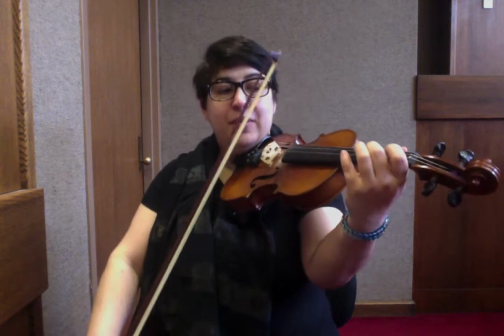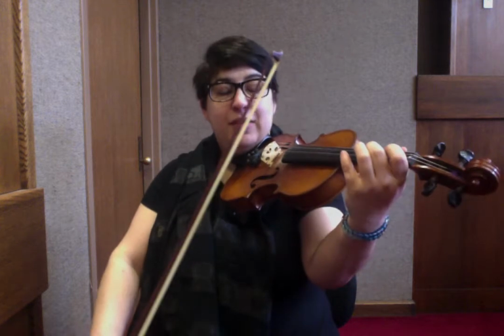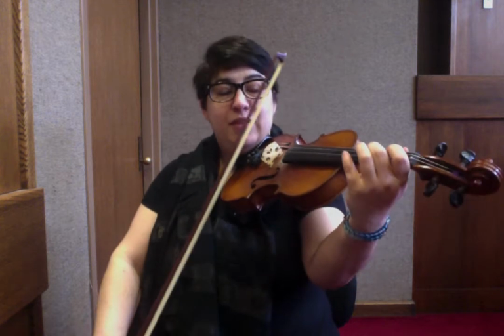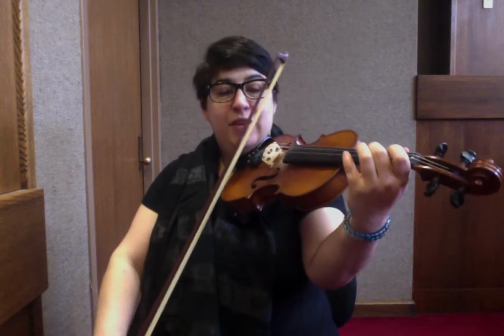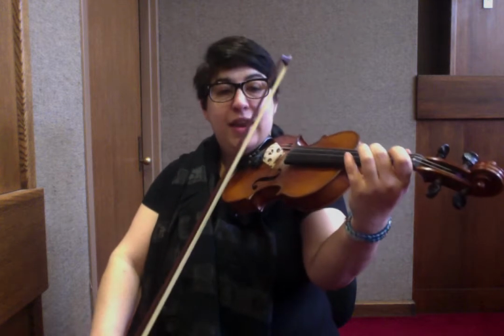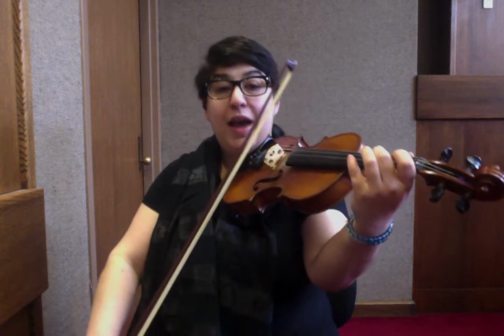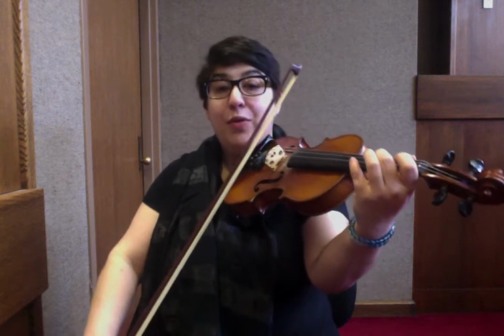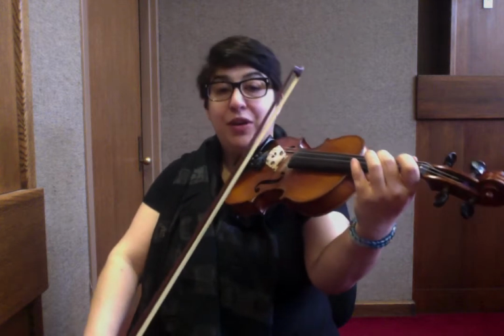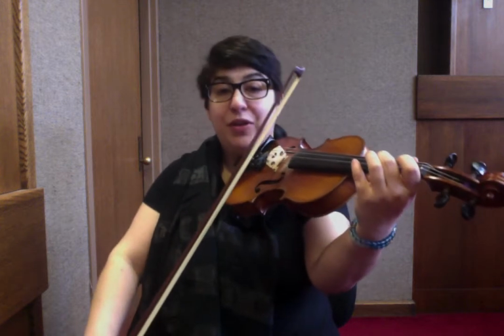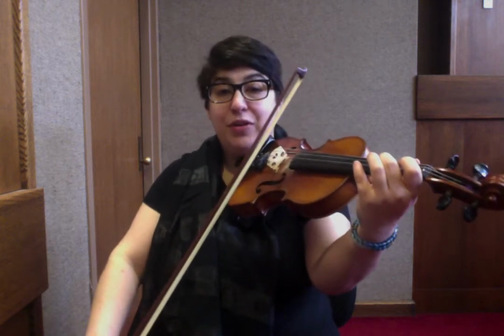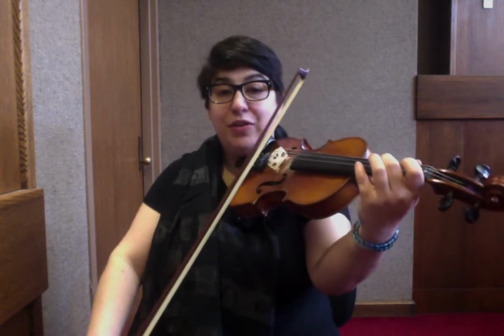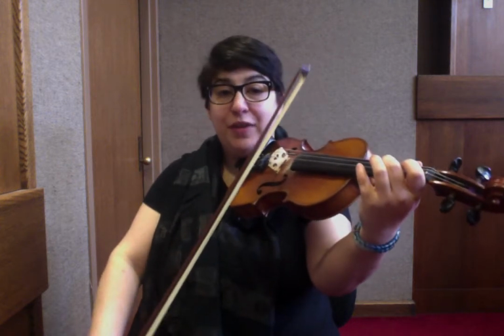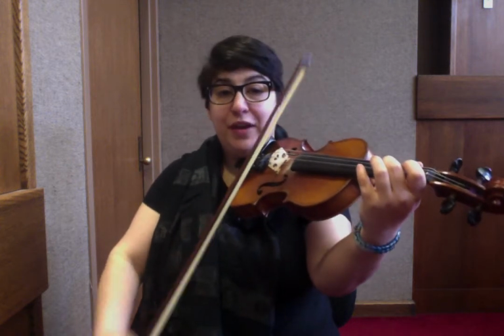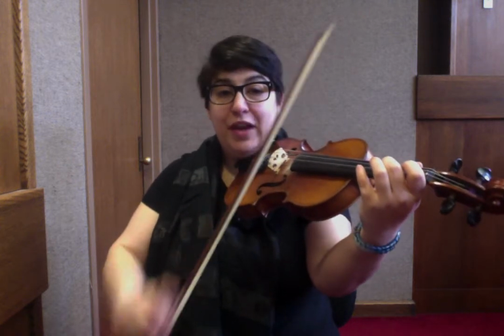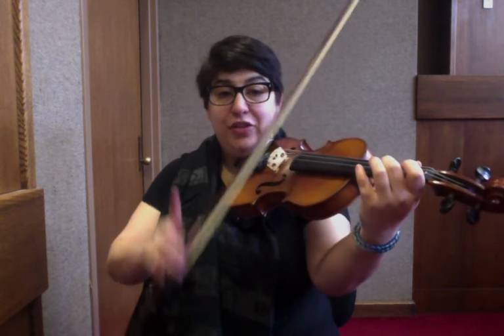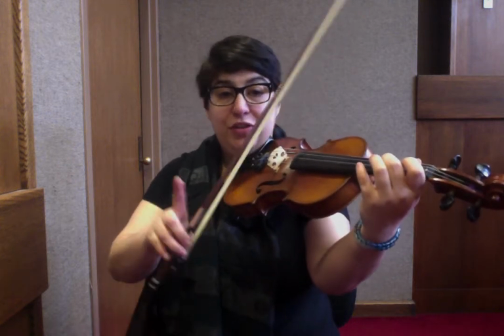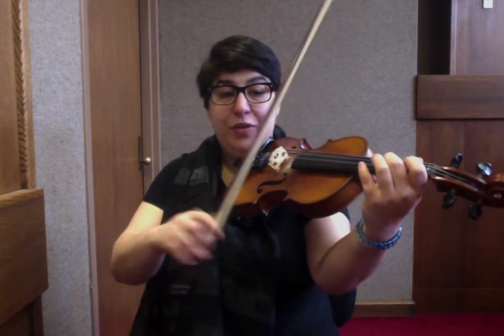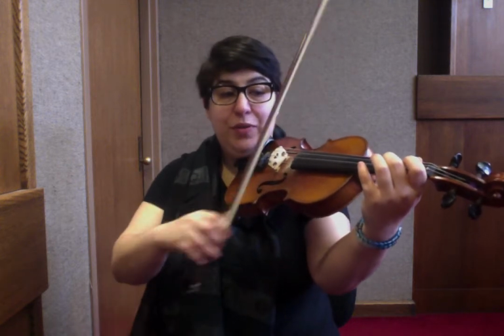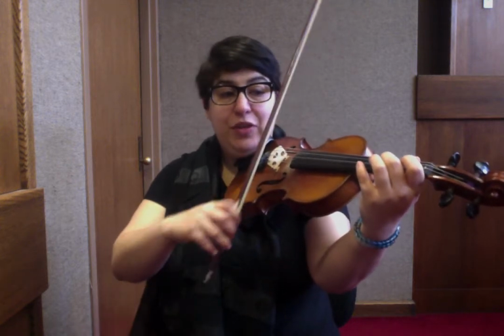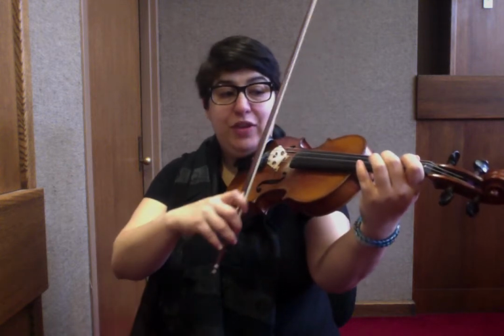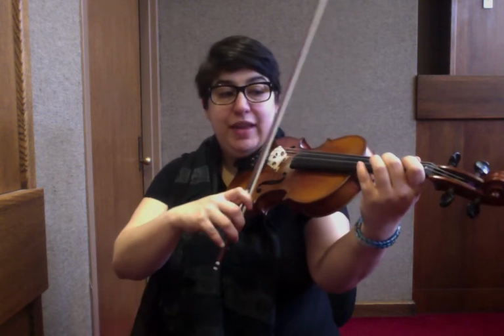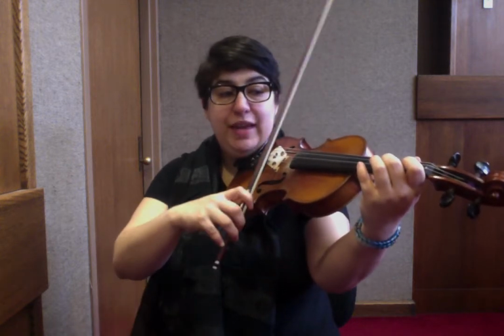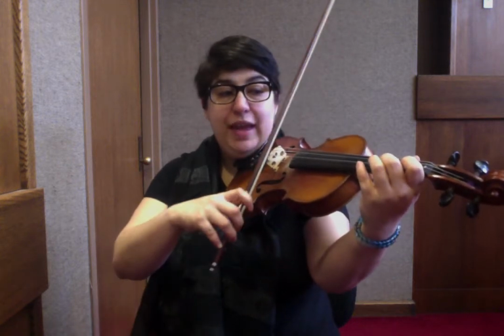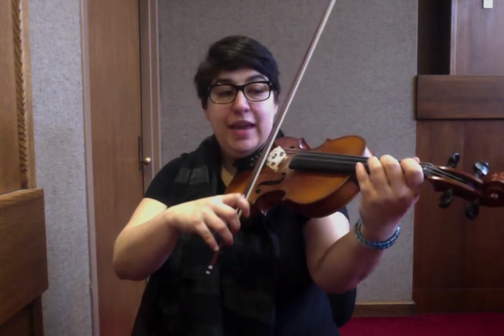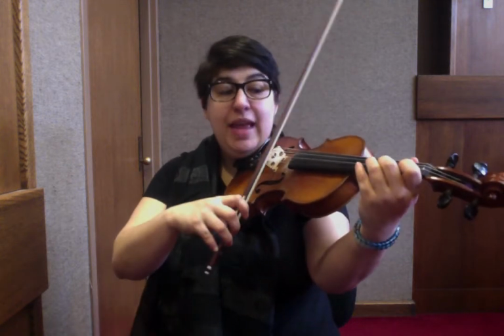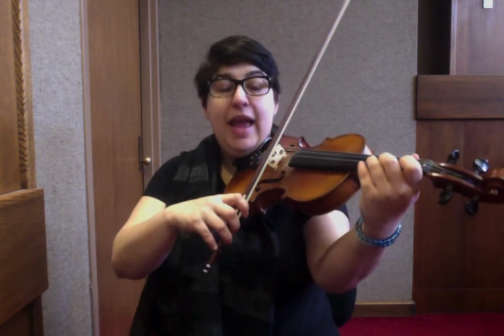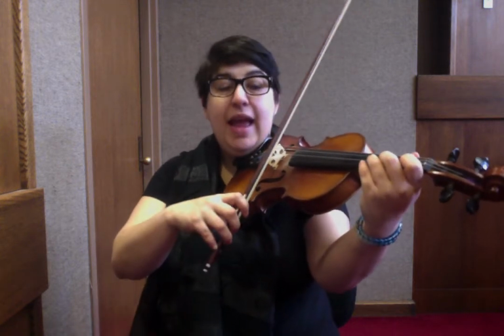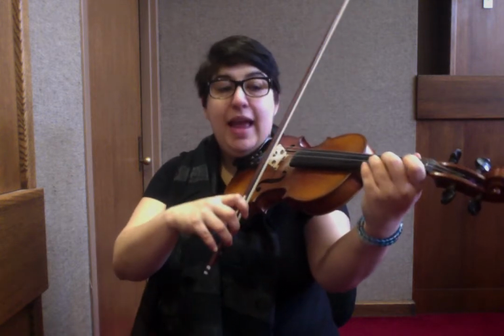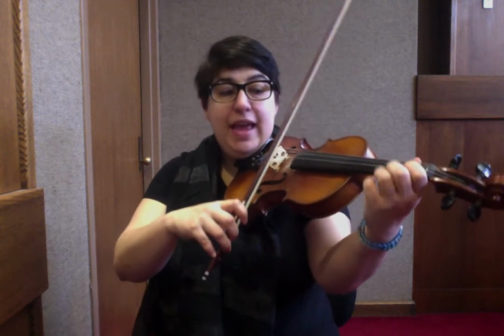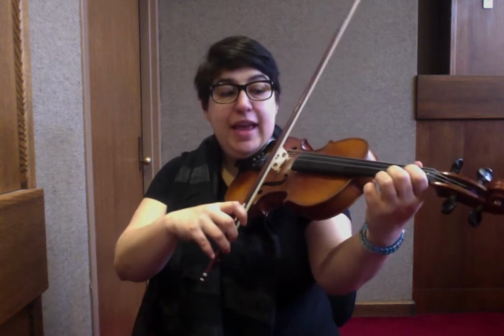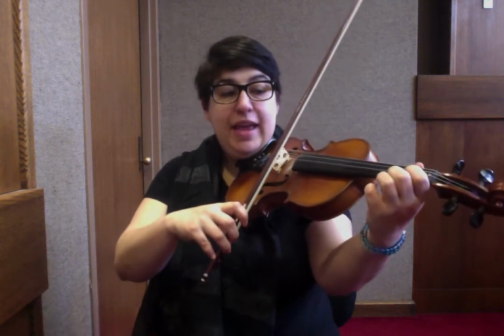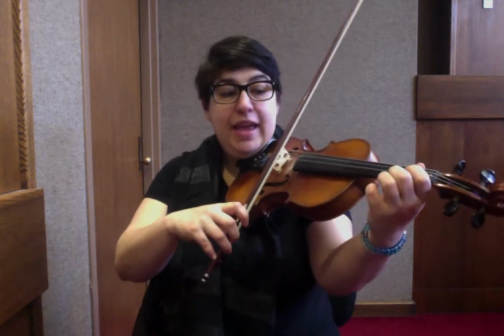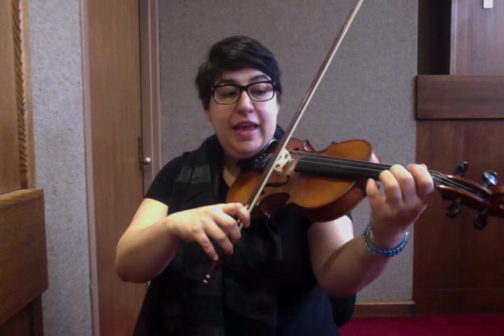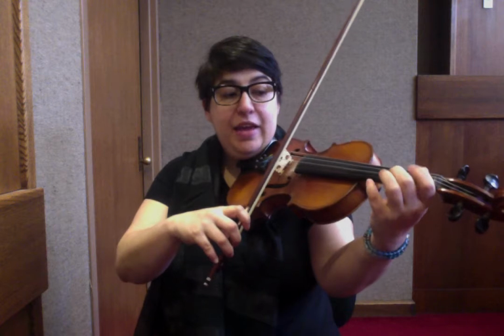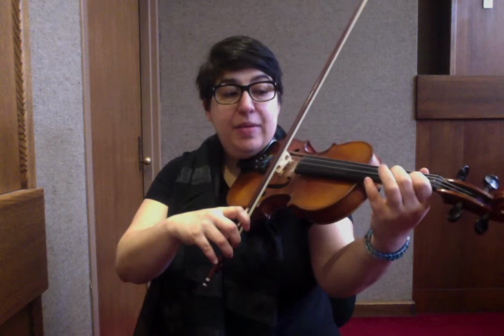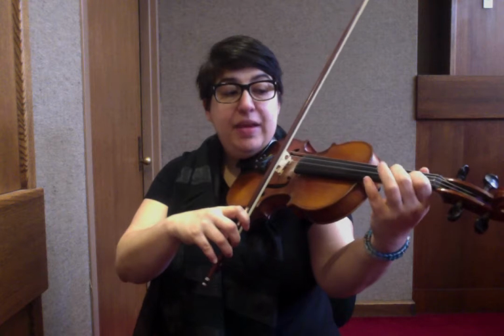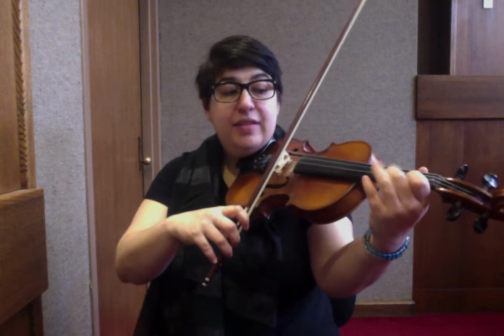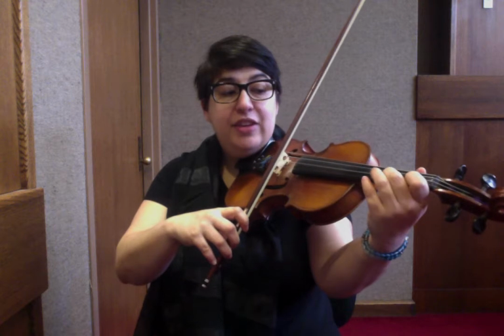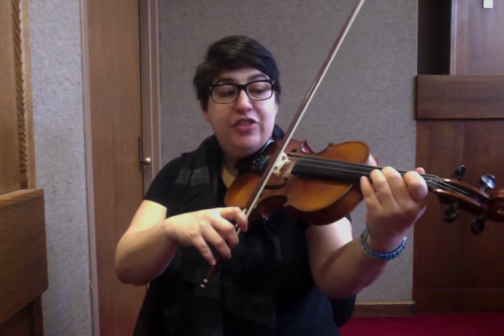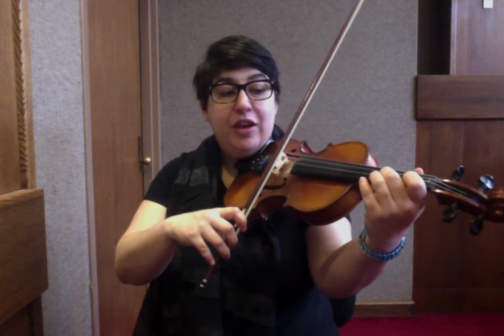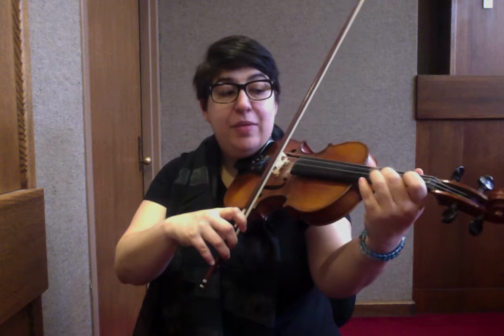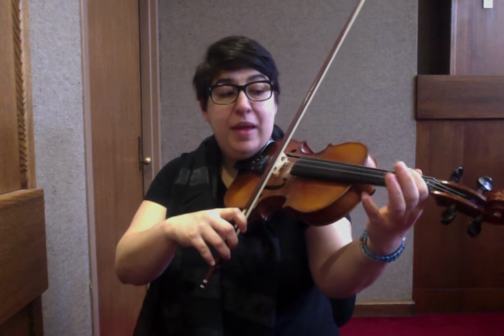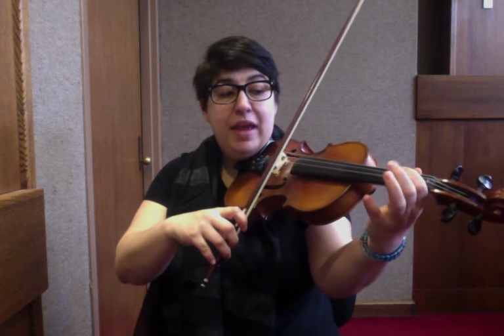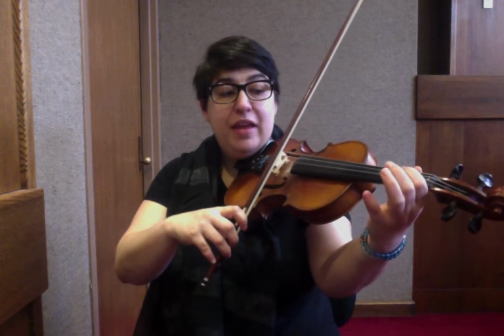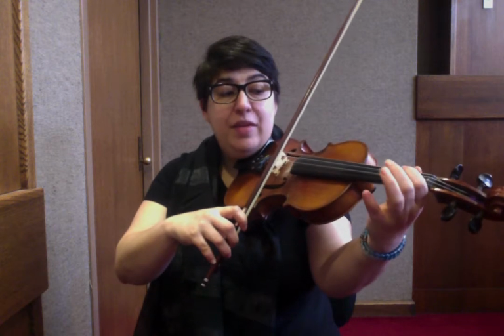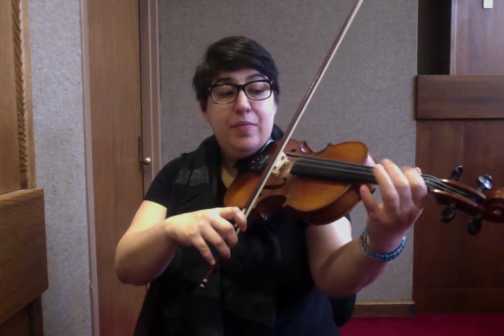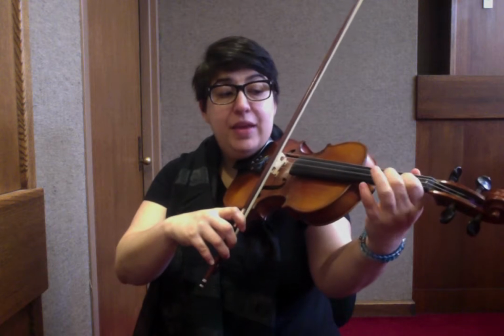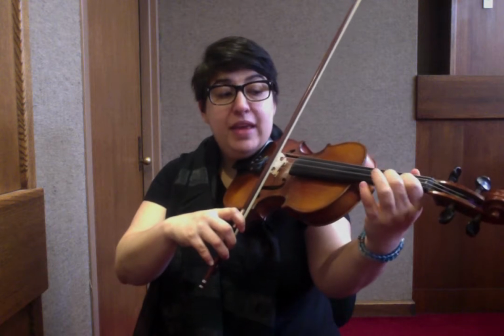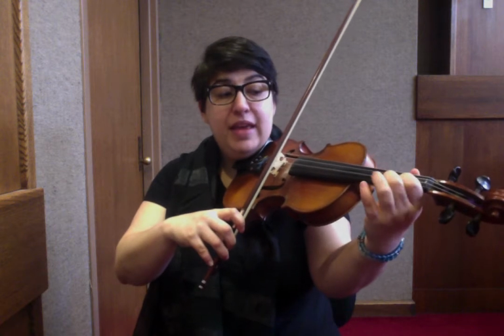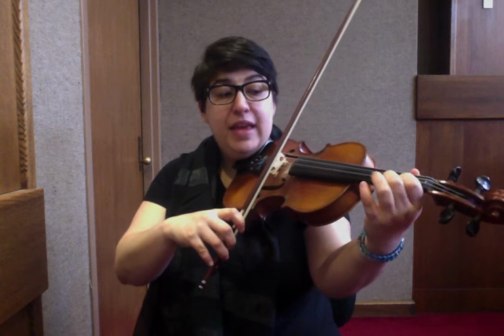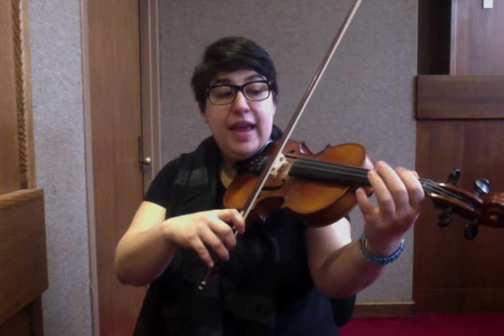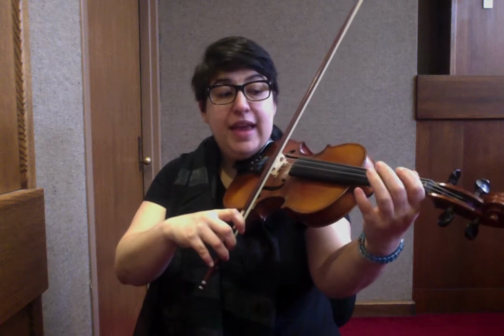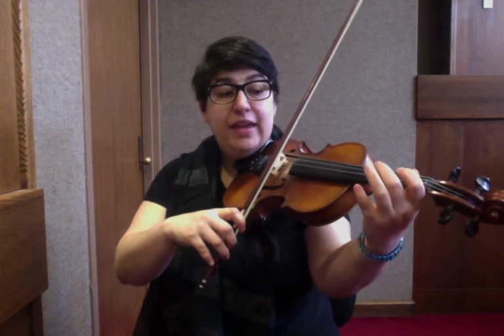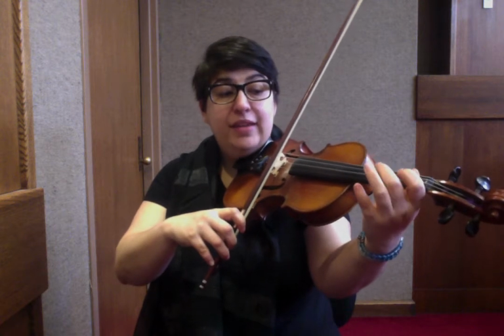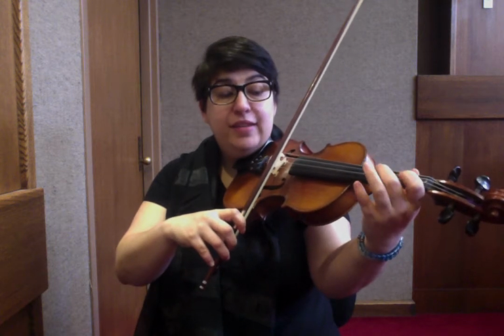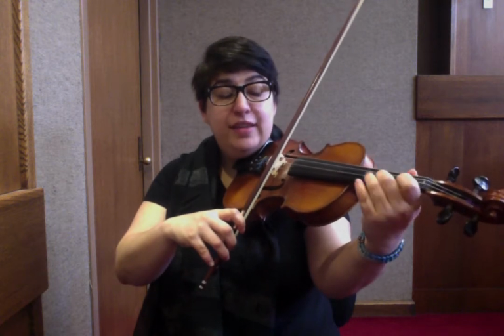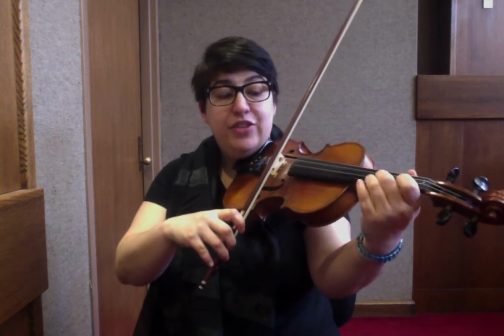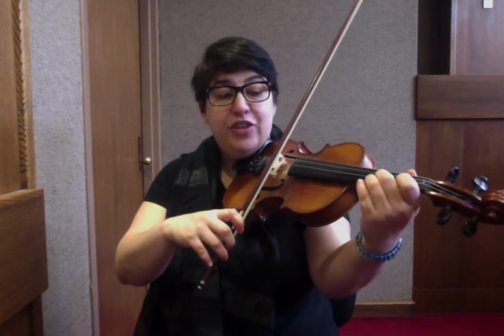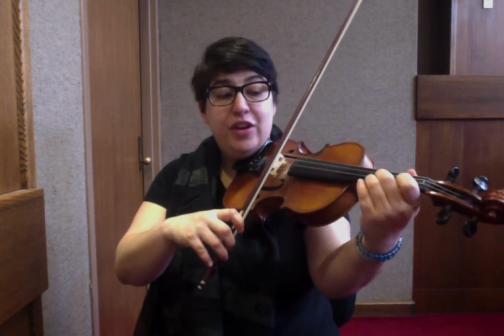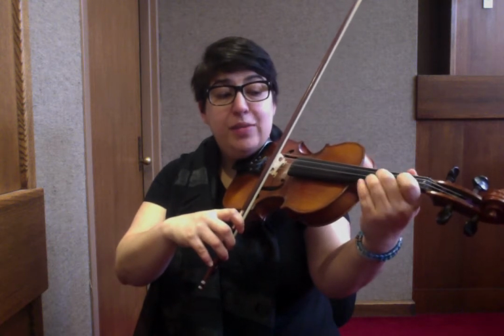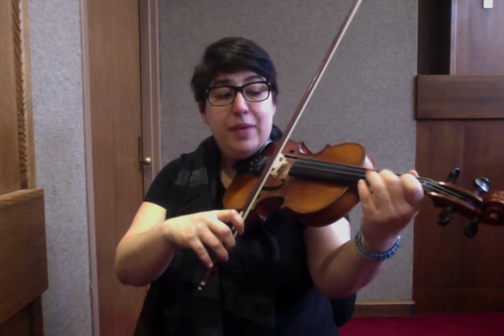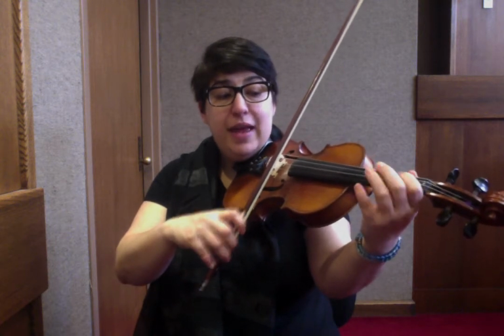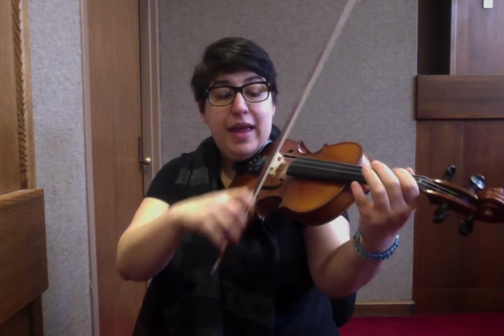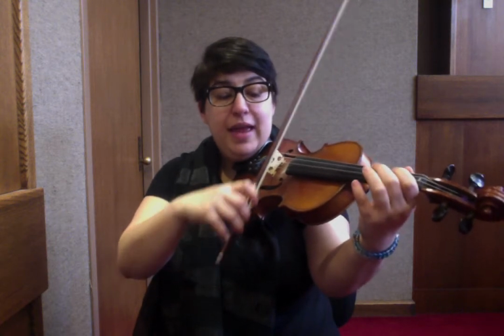Now we're going to go into a variation. So: A, B, C-sharp, A, B, A, C-sharp, A.